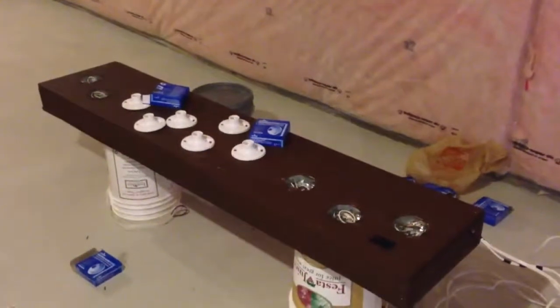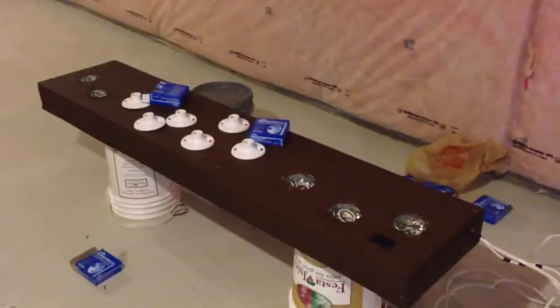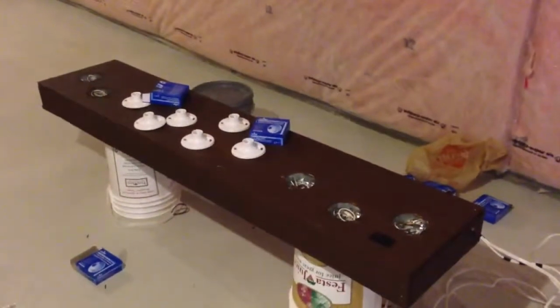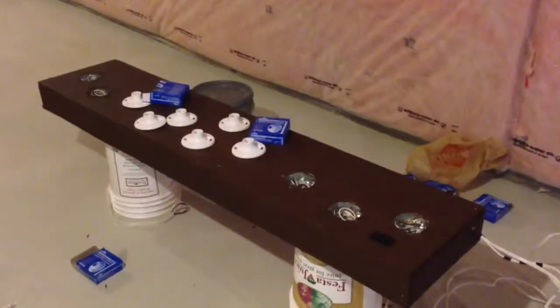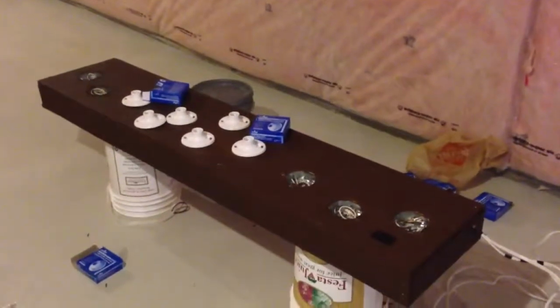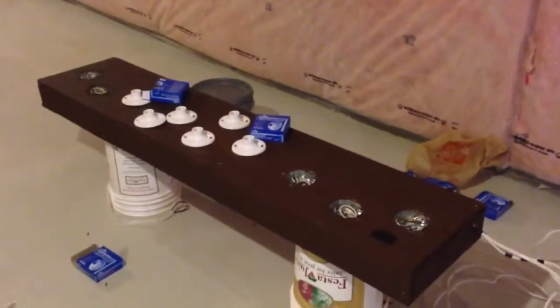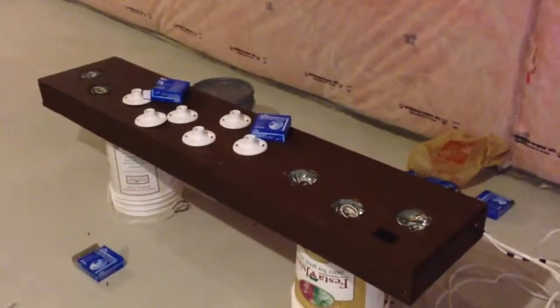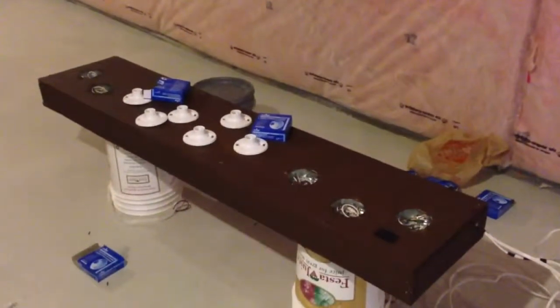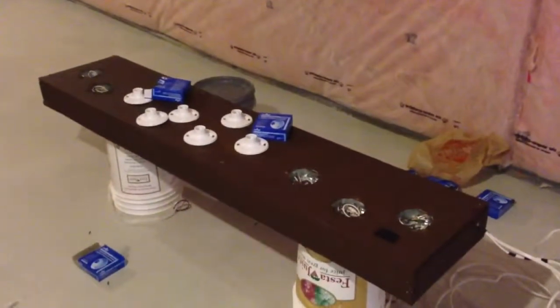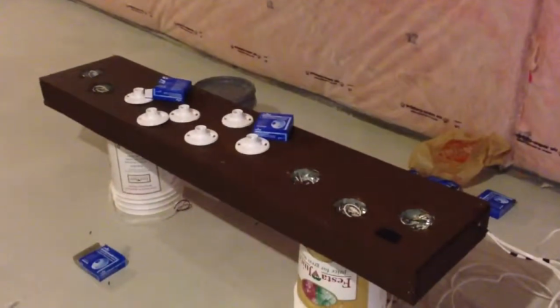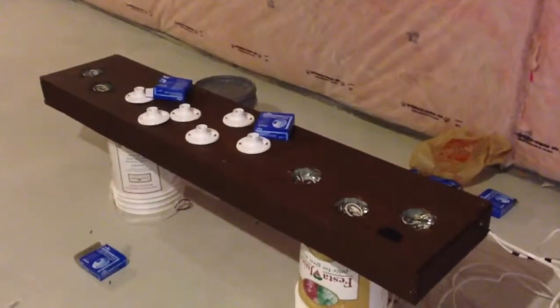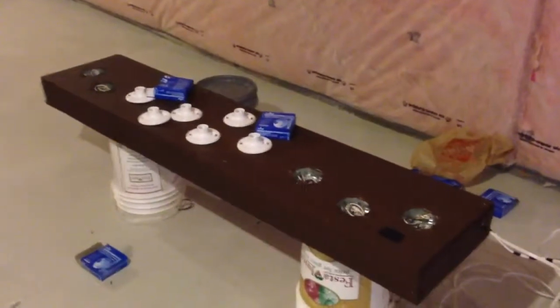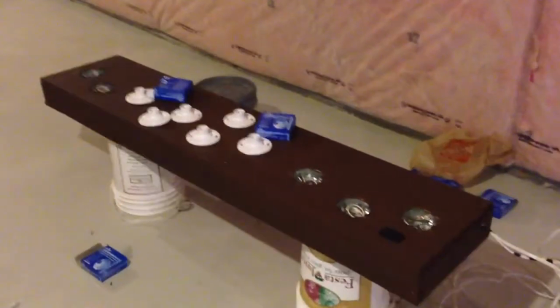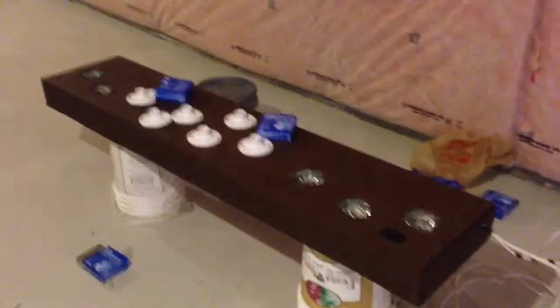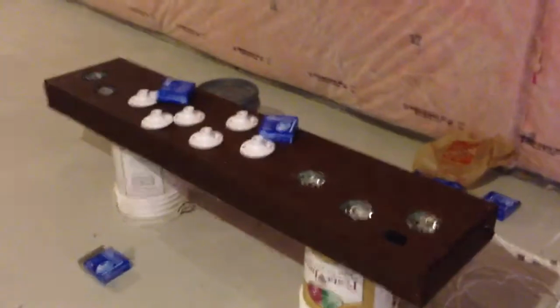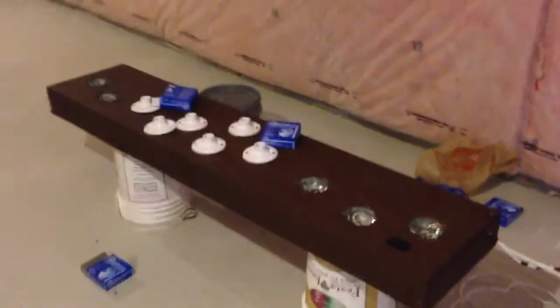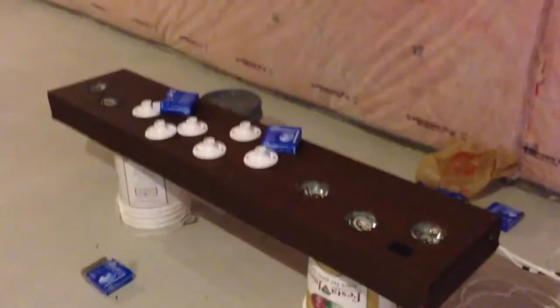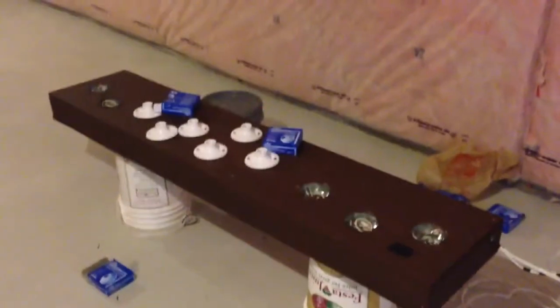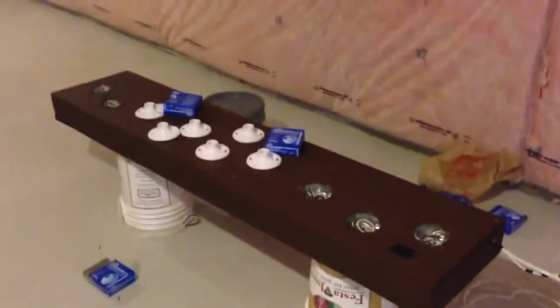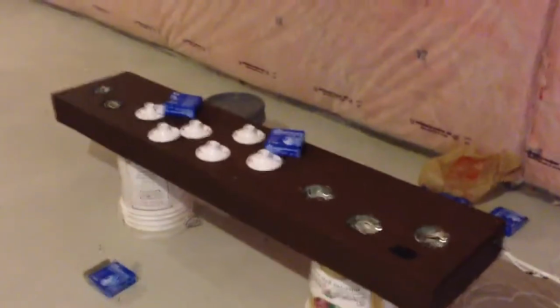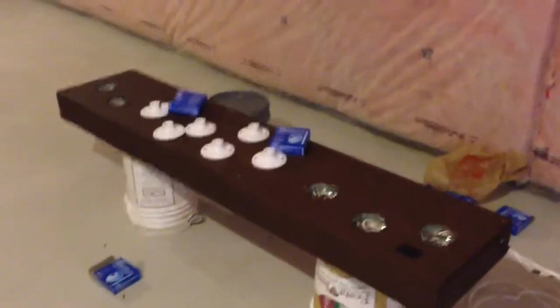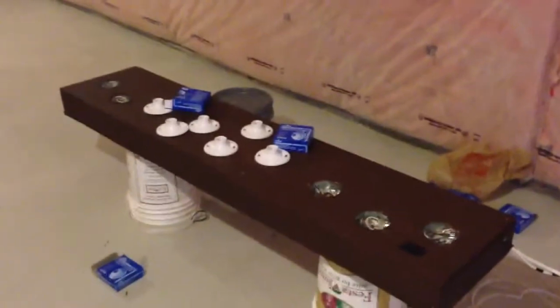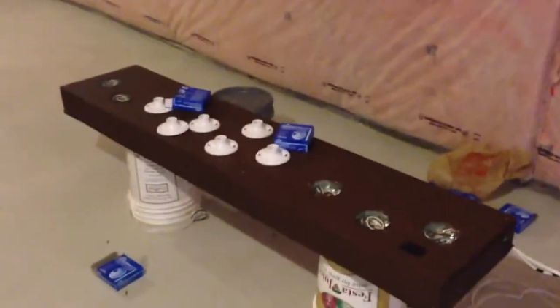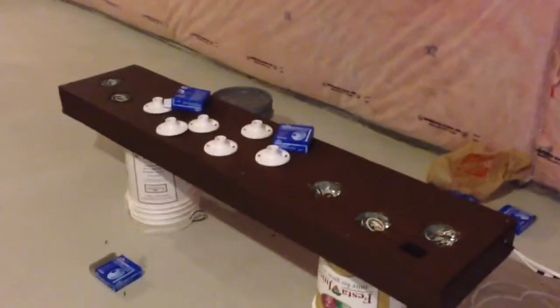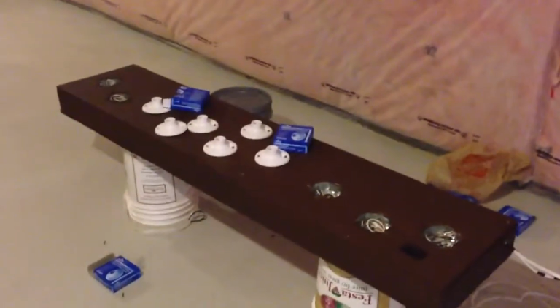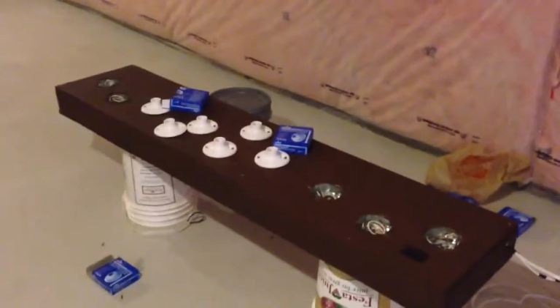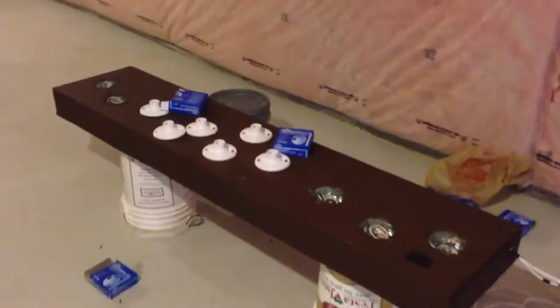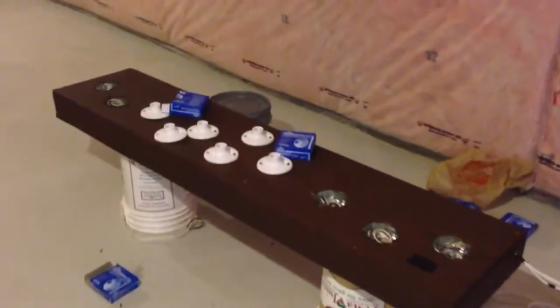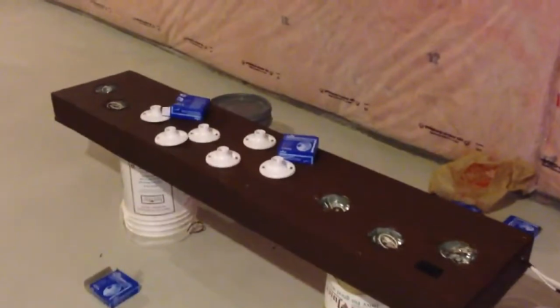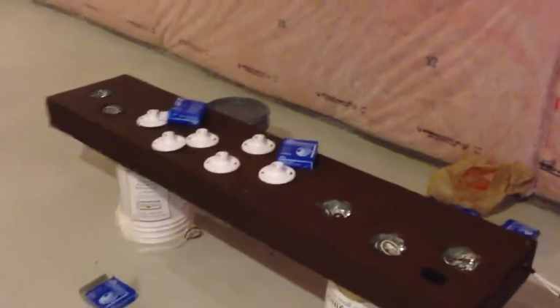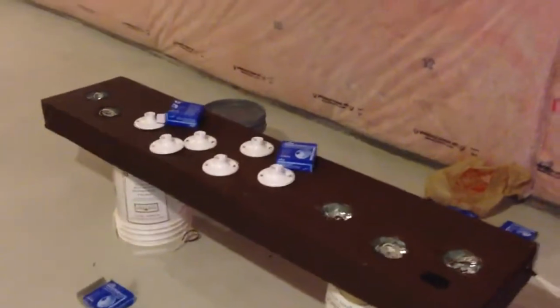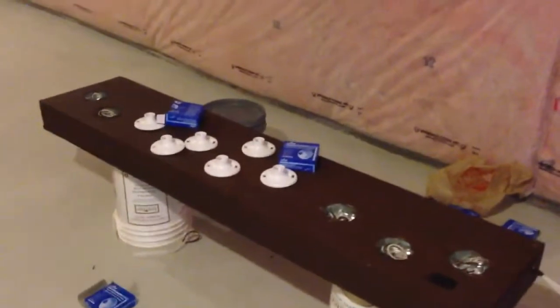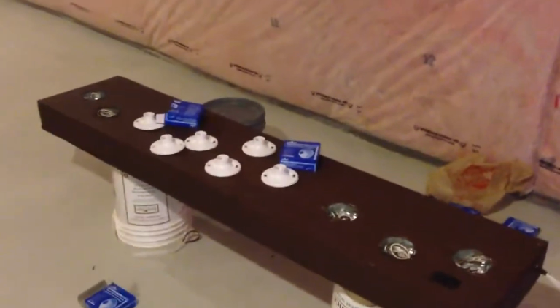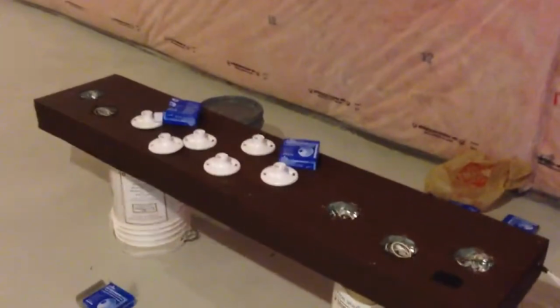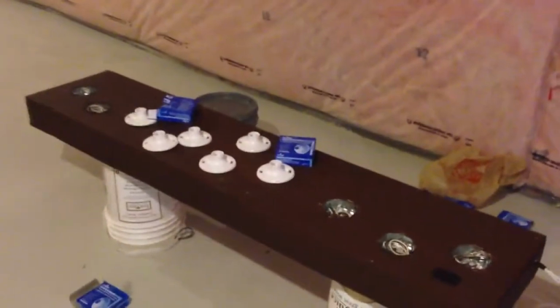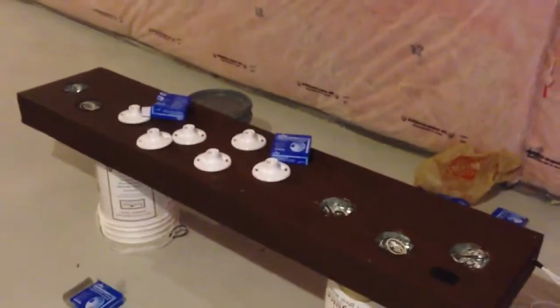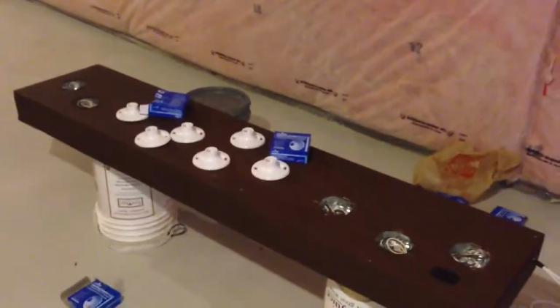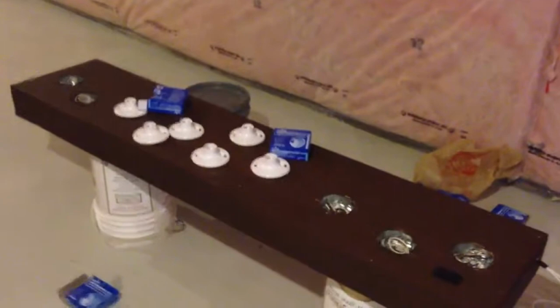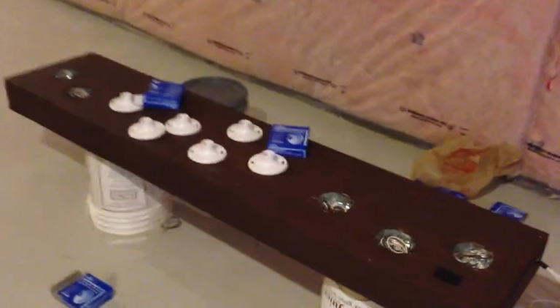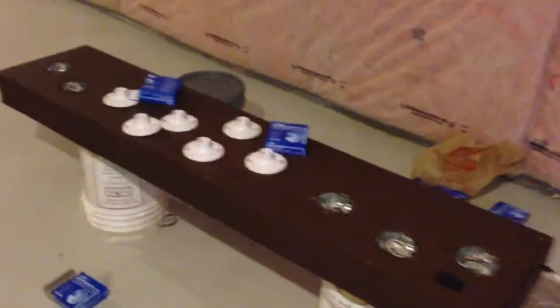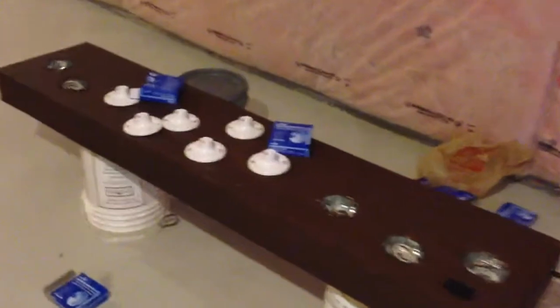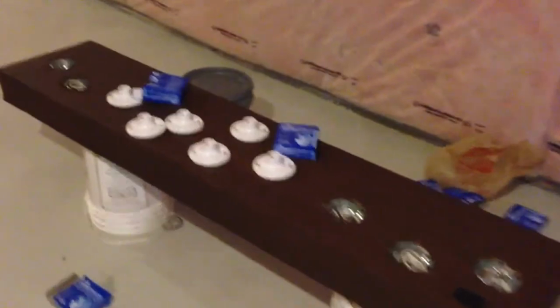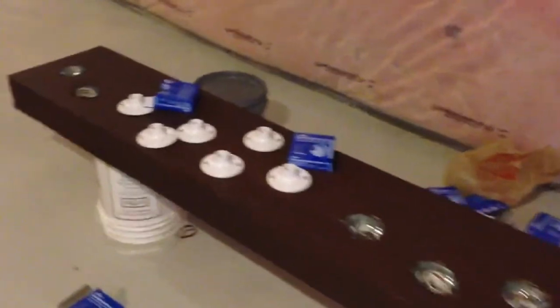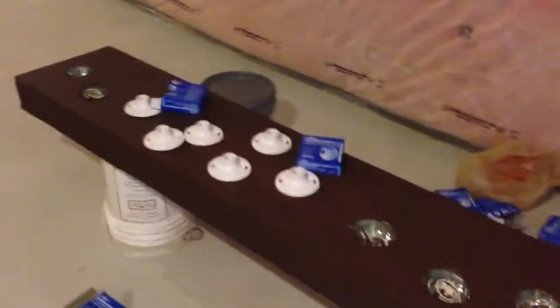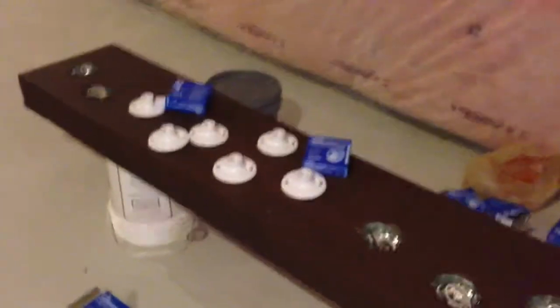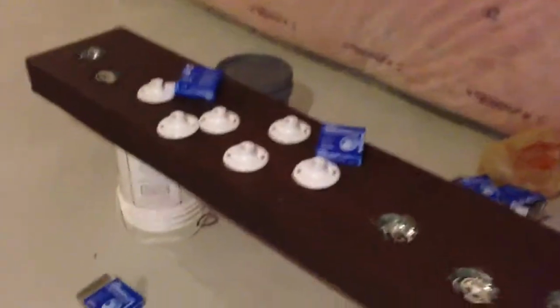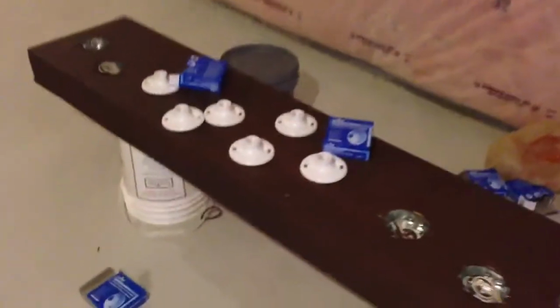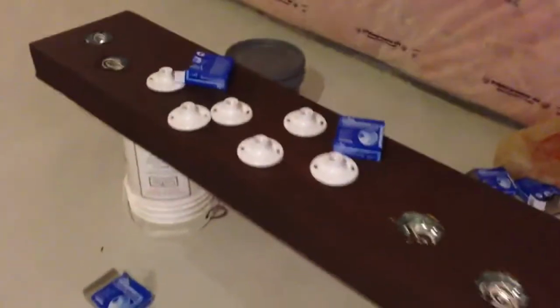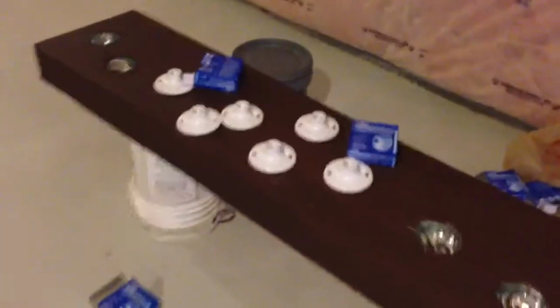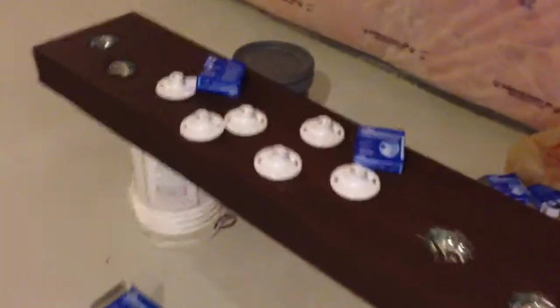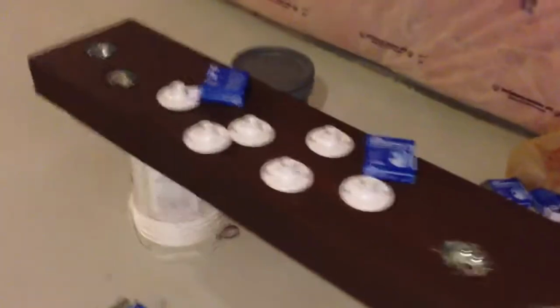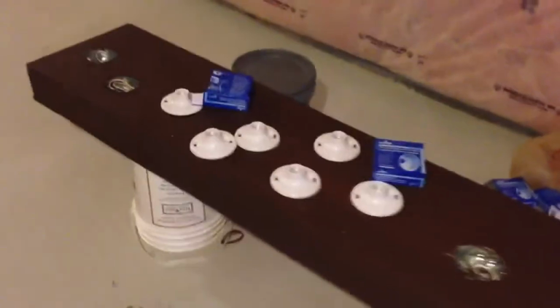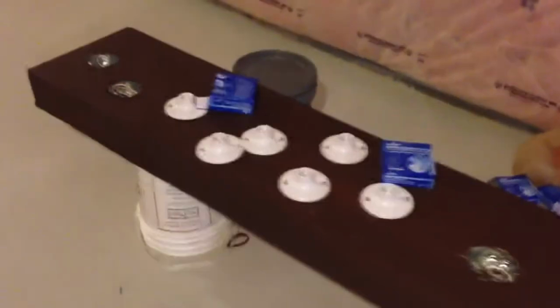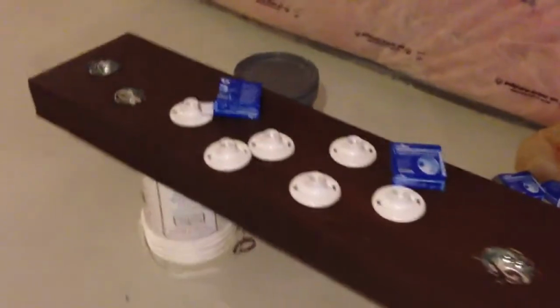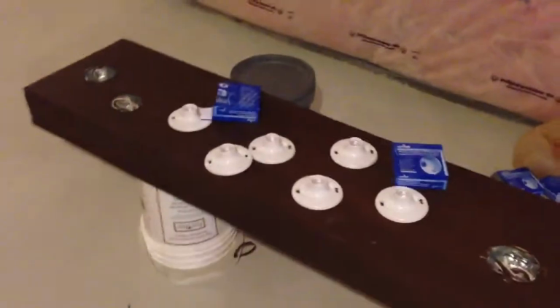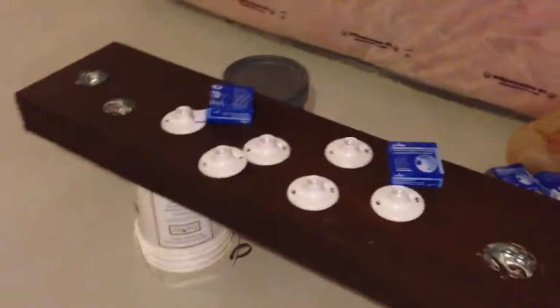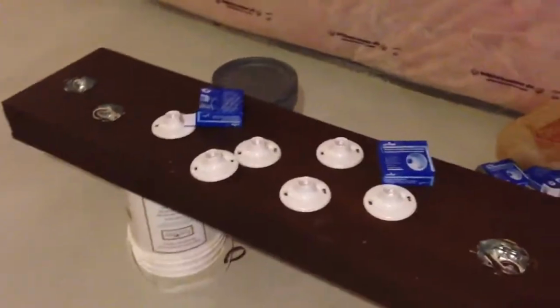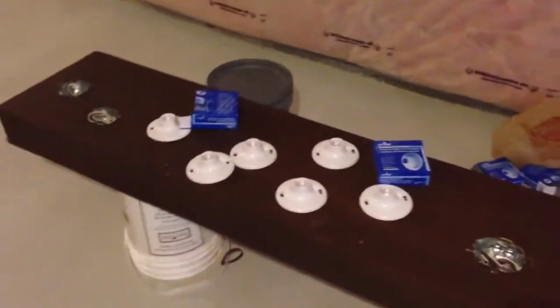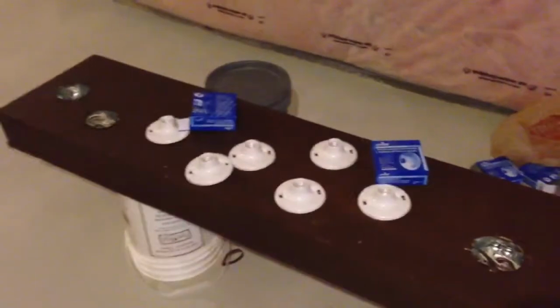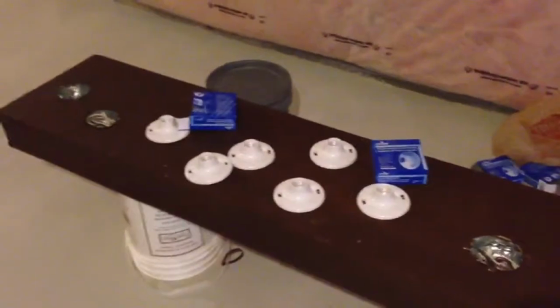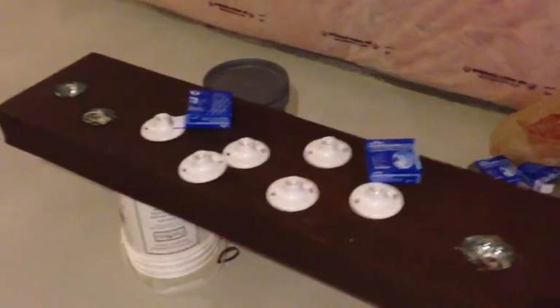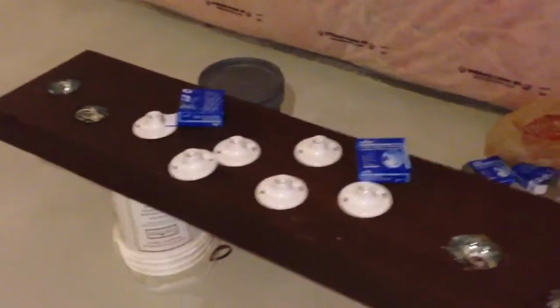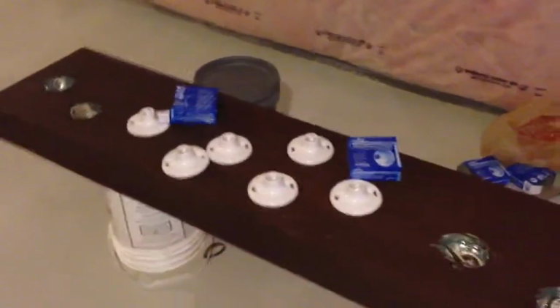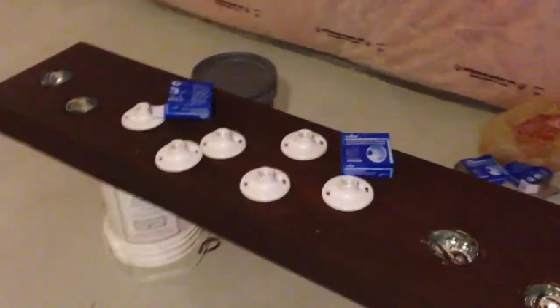Hey YouTube, Leopatsu in your mouth. You know what it is, that's the channel. Another quick update here on the LED do-it-yourself fixture.